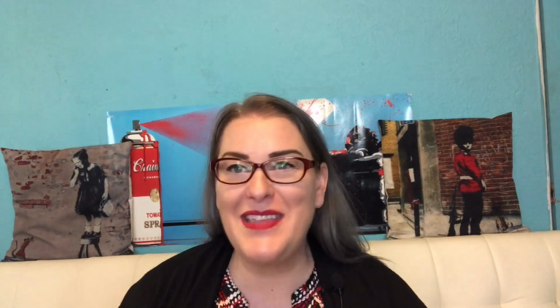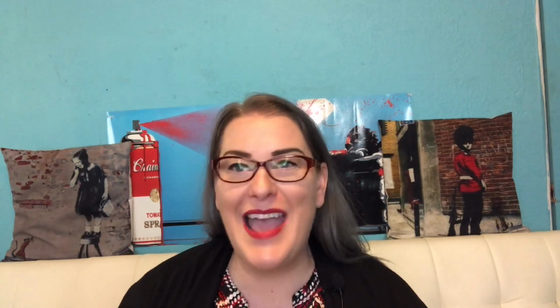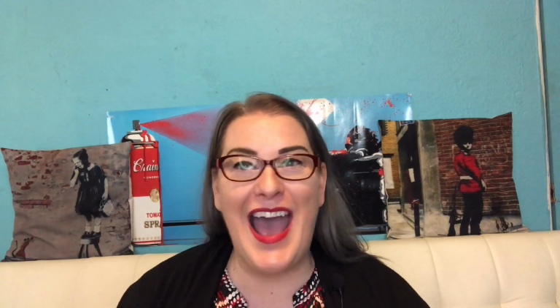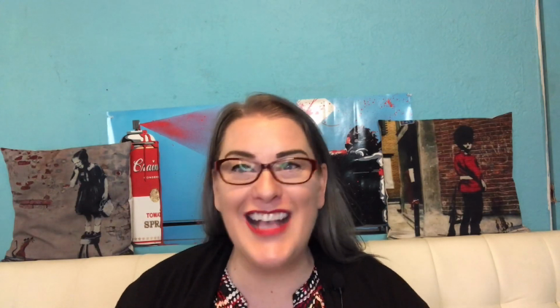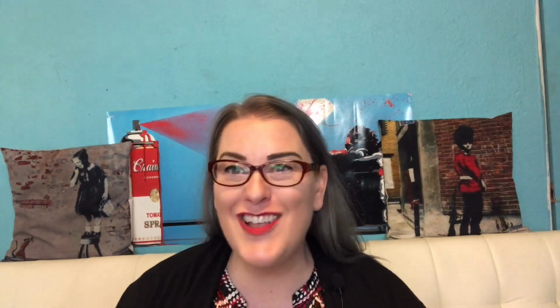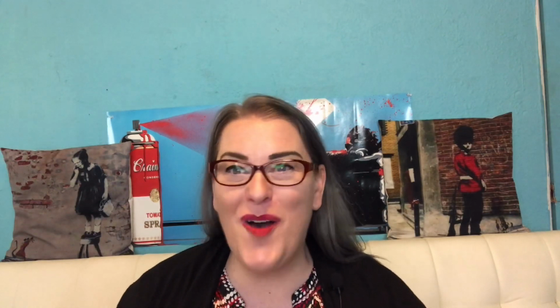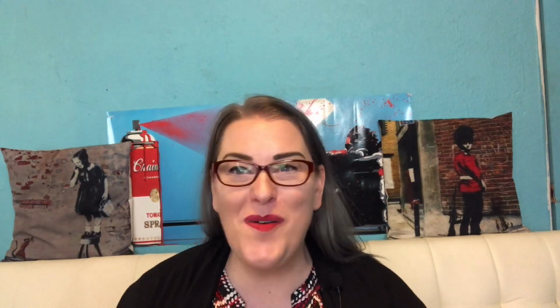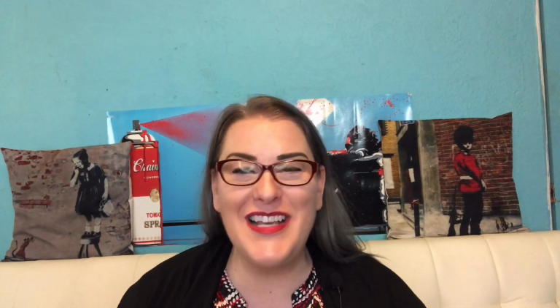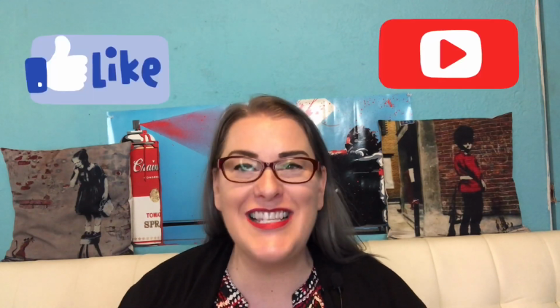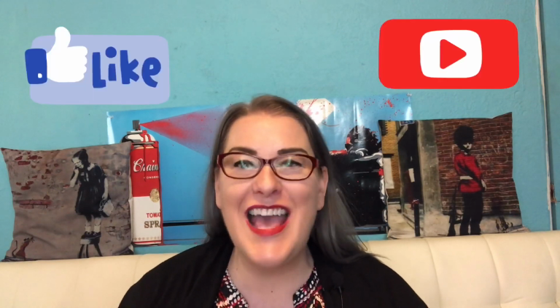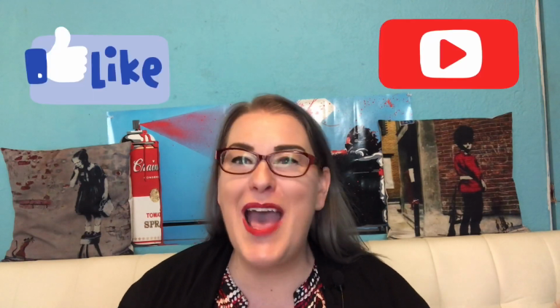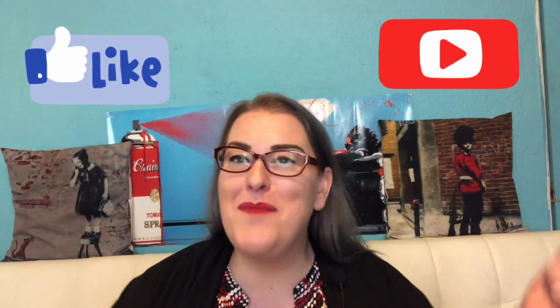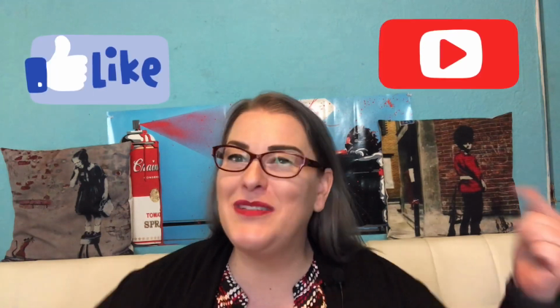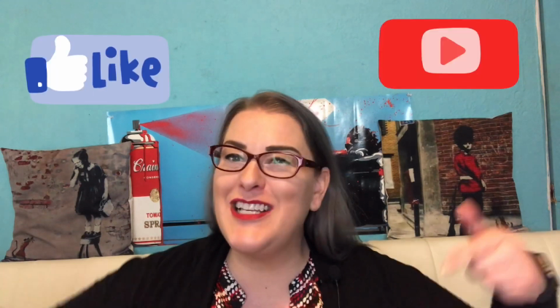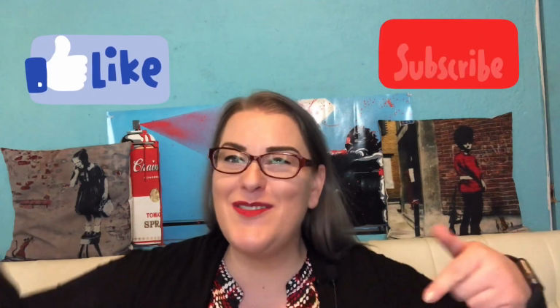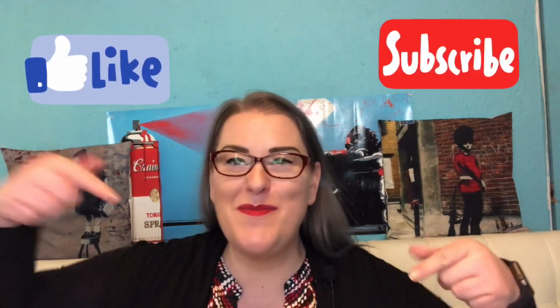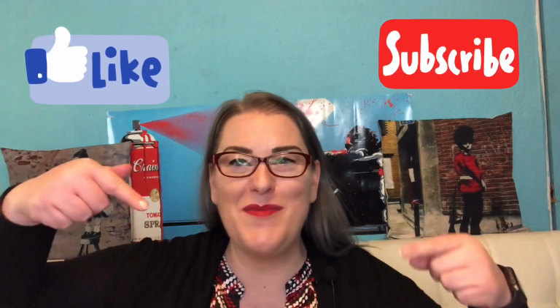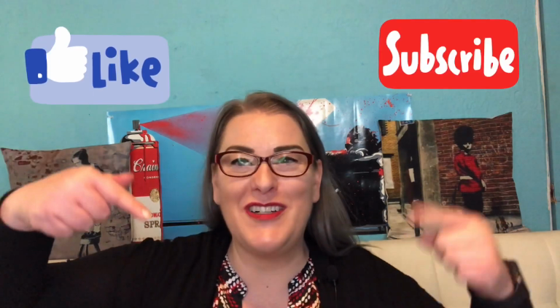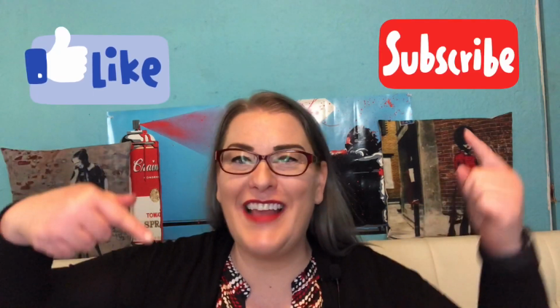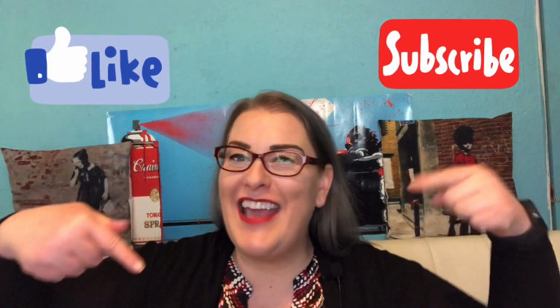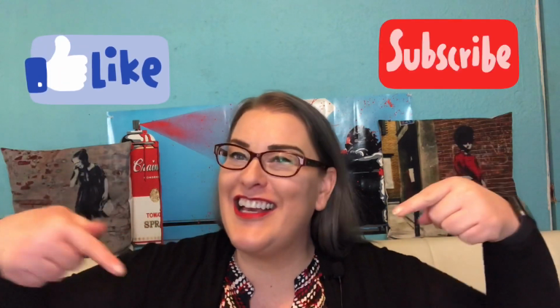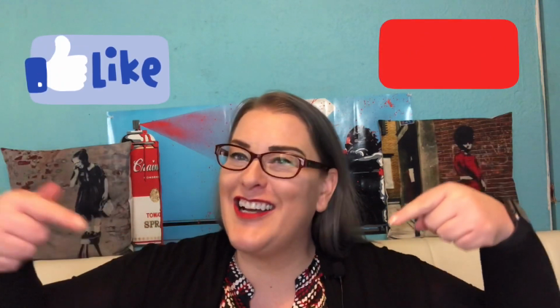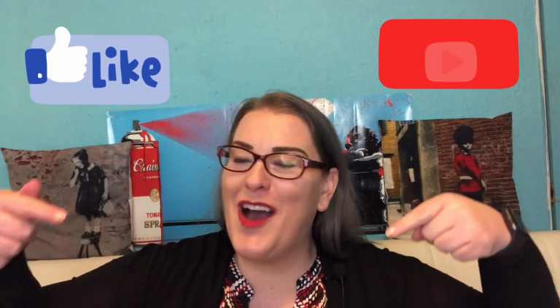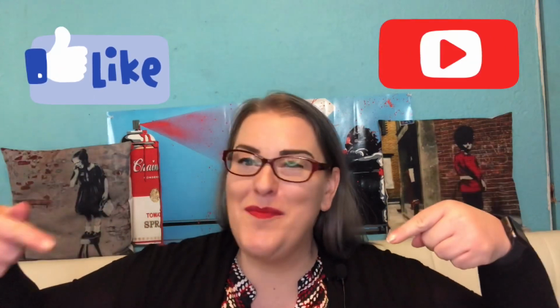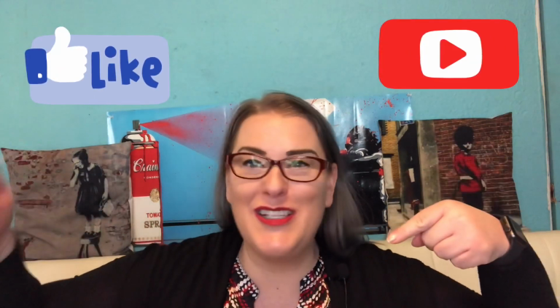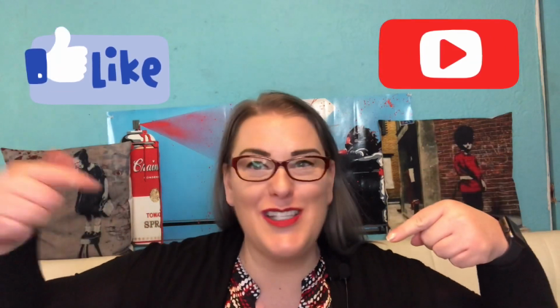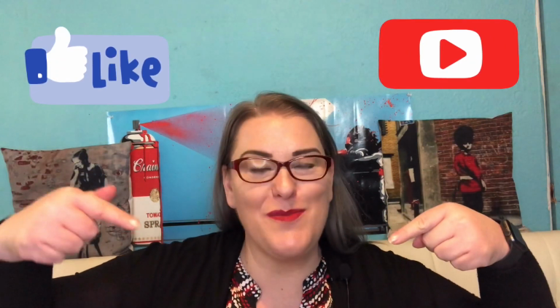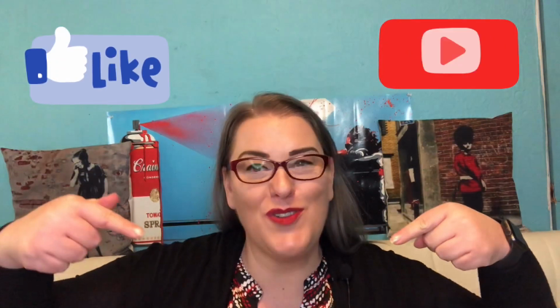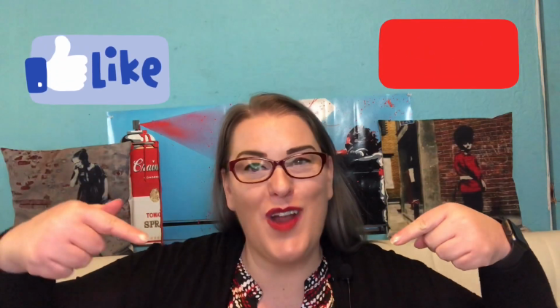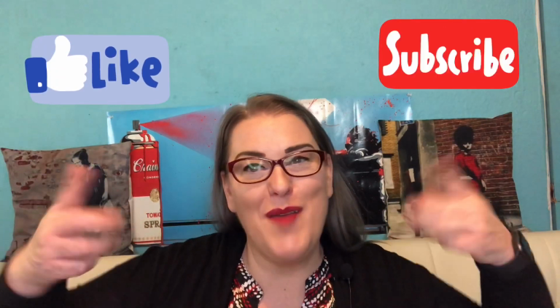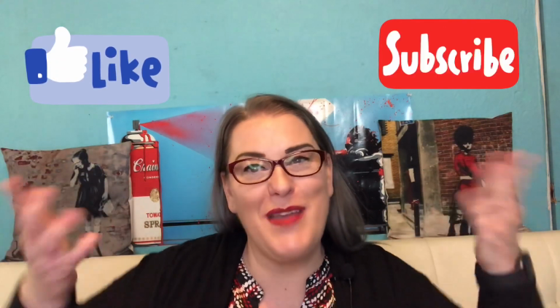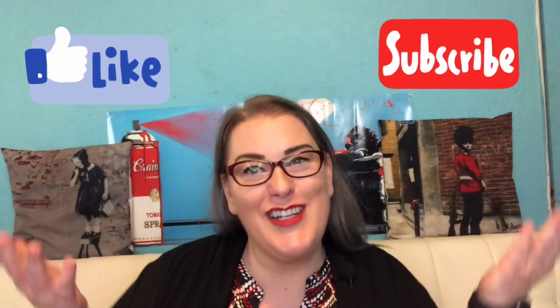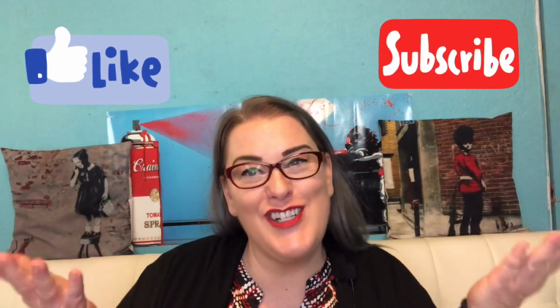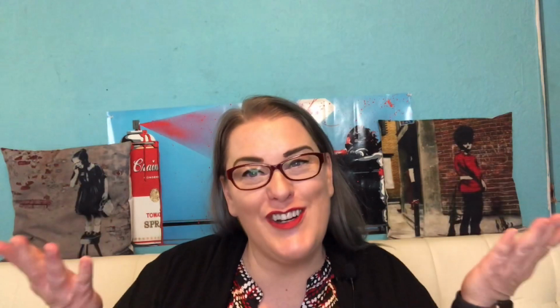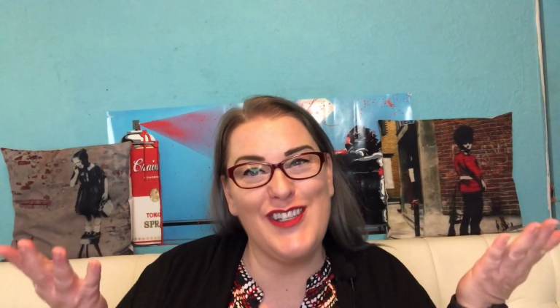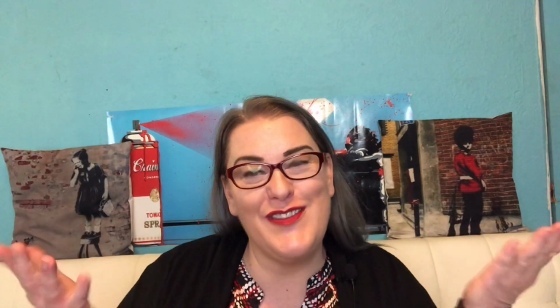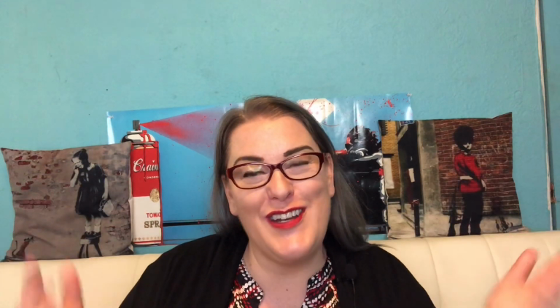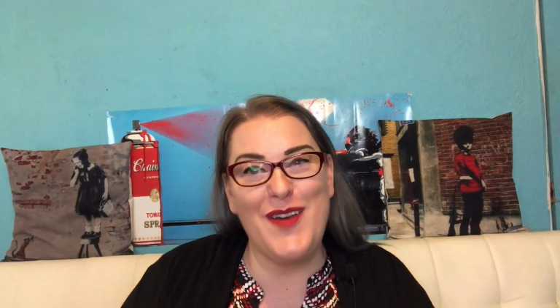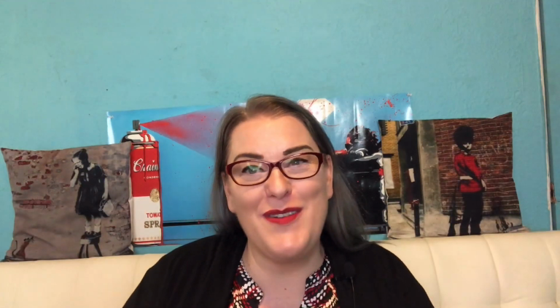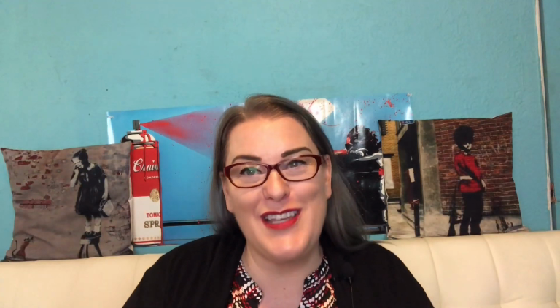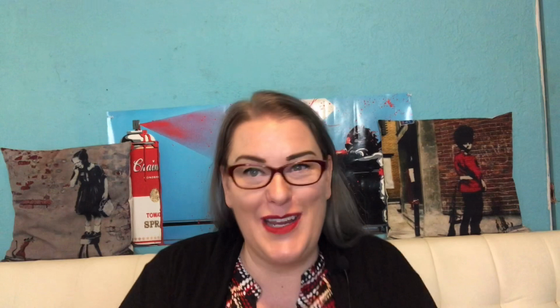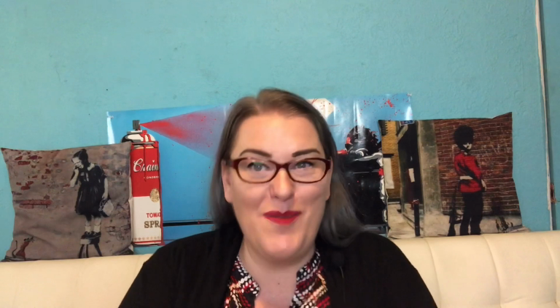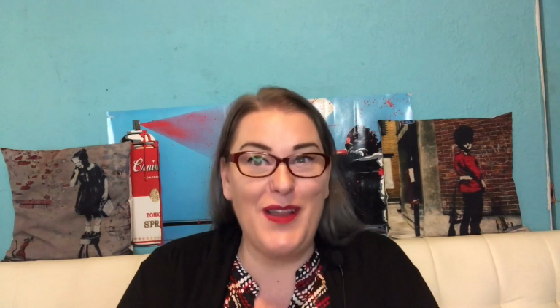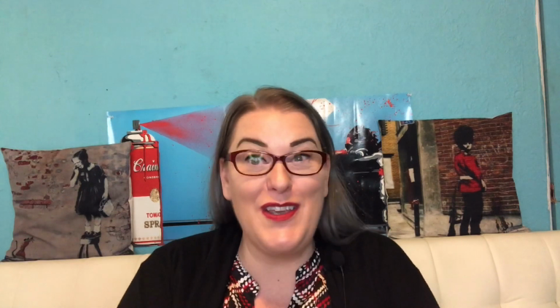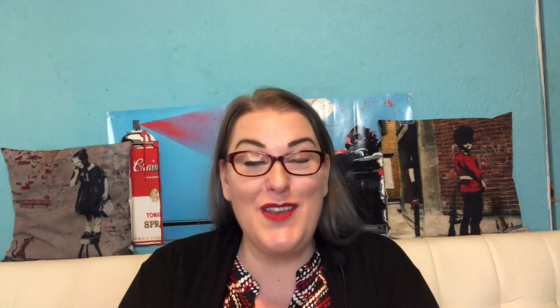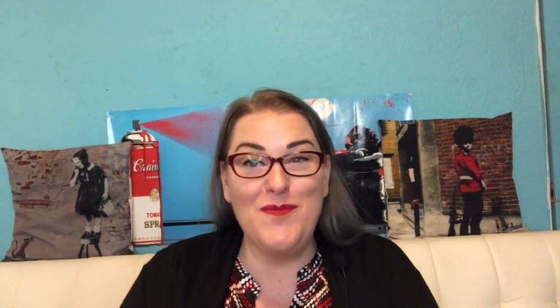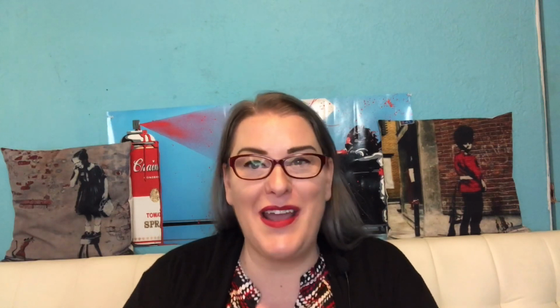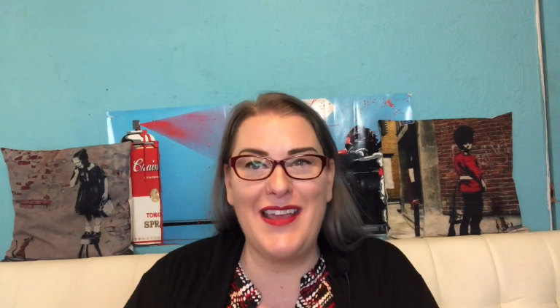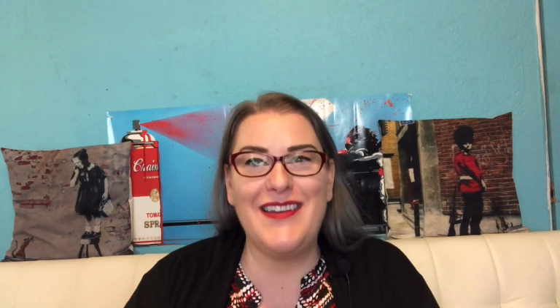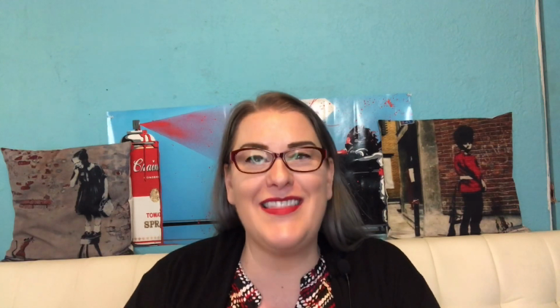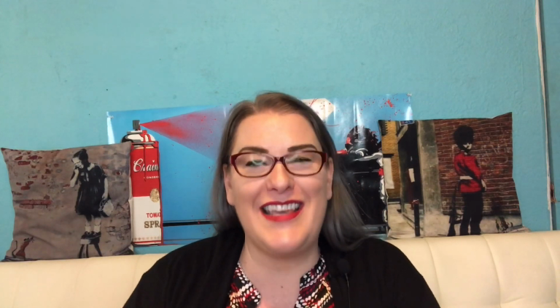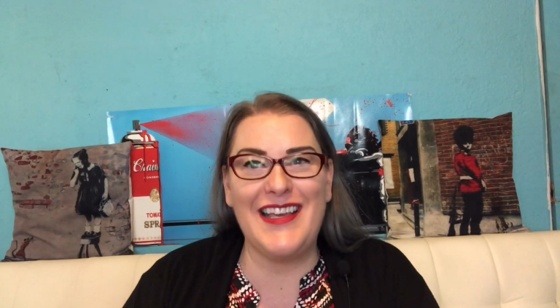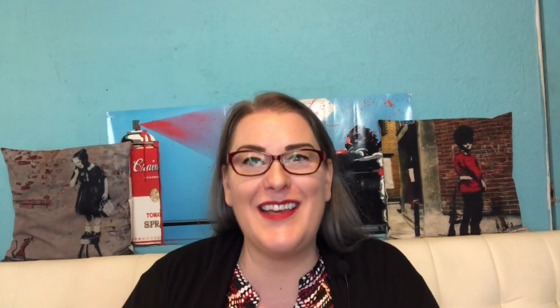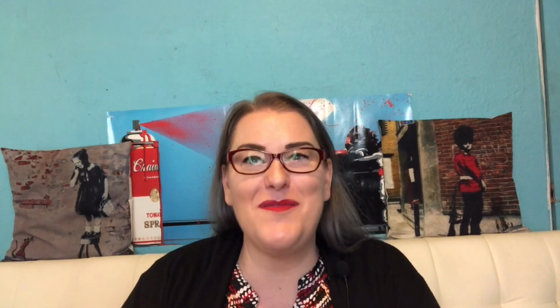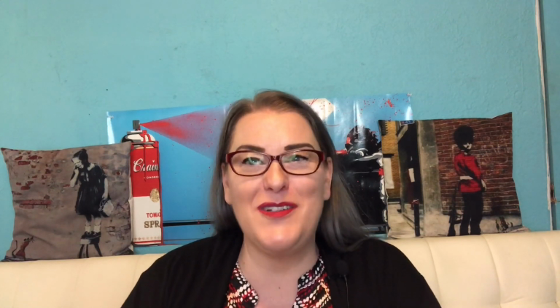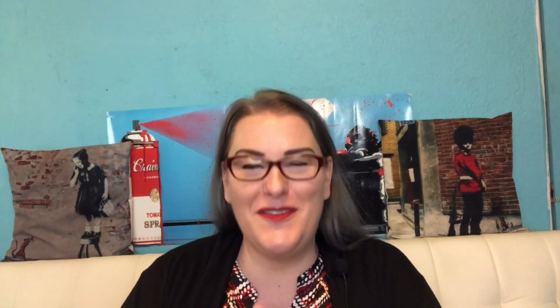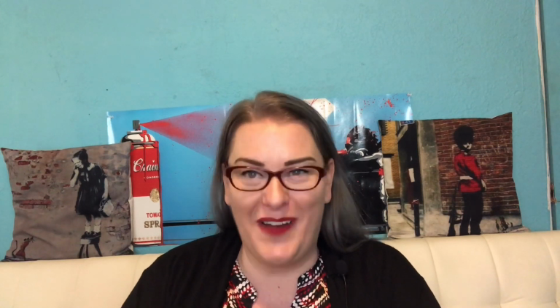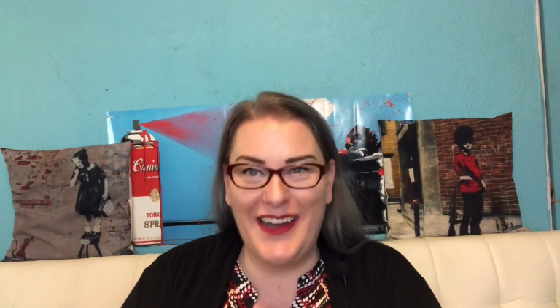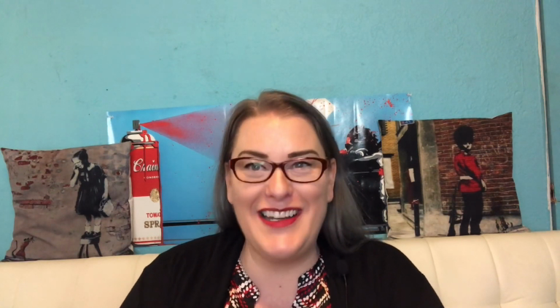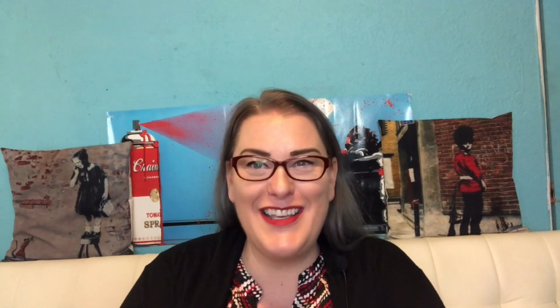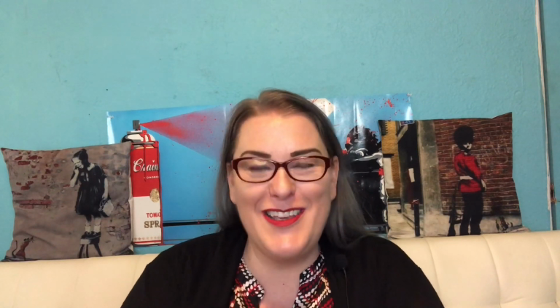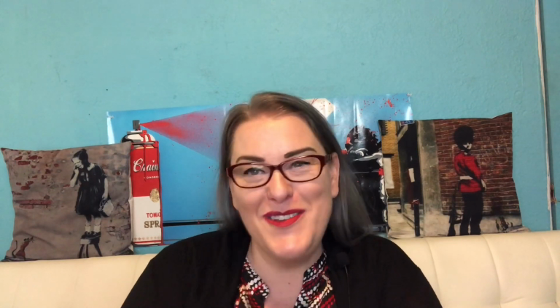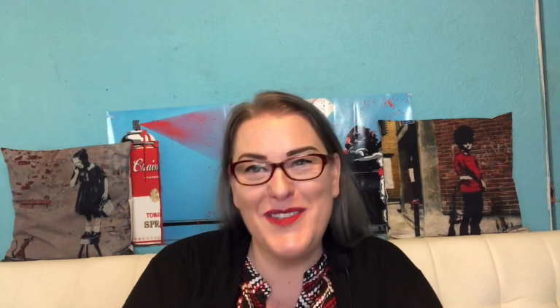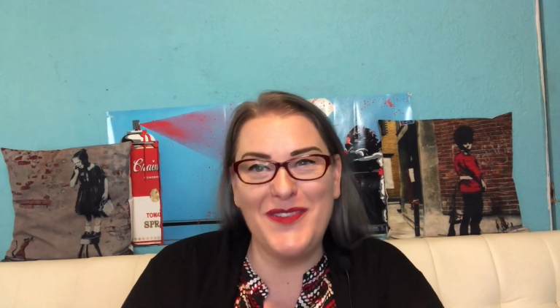As always please remember to like, comment, subscribe, and share this video with anyone that you might think would find it useful.